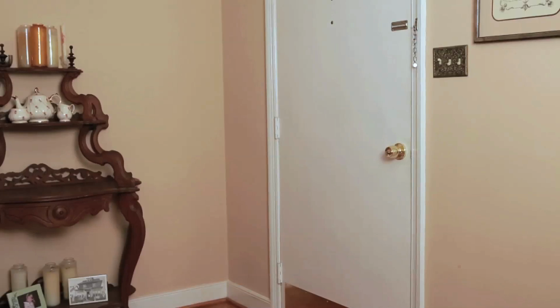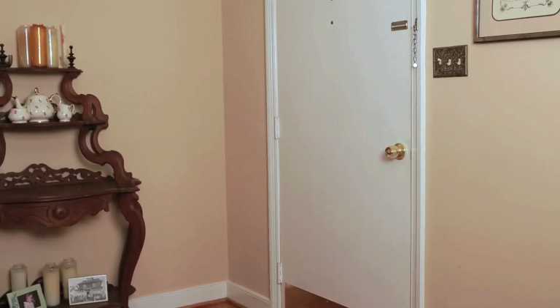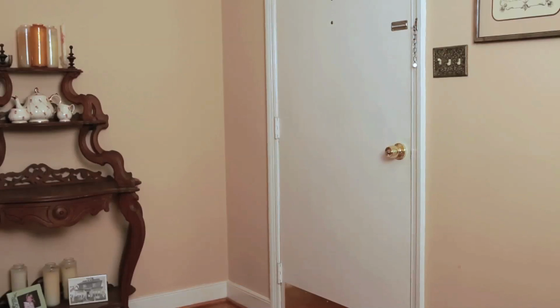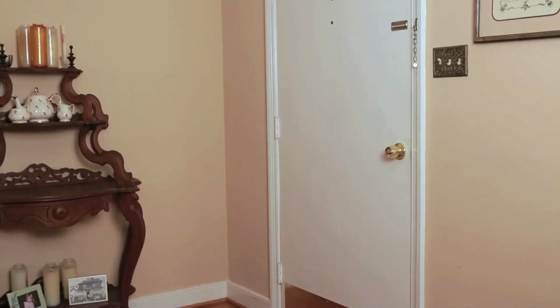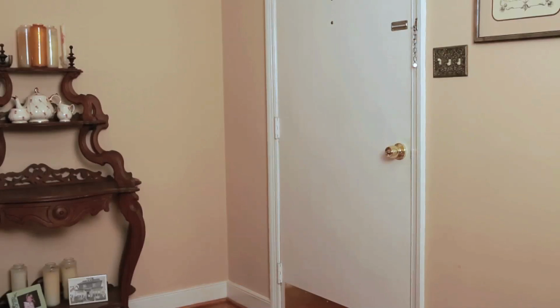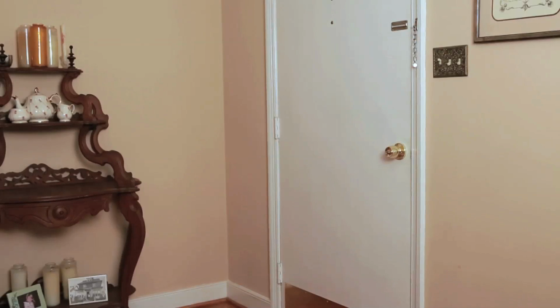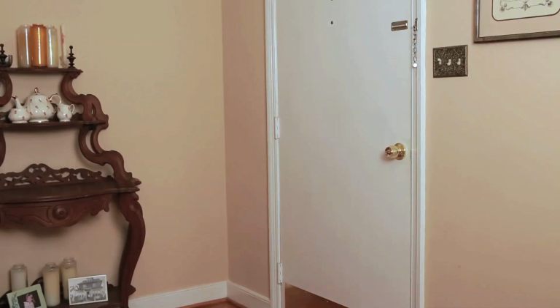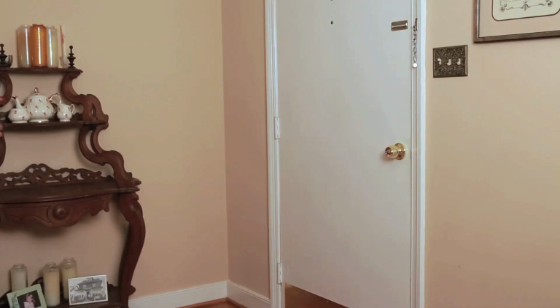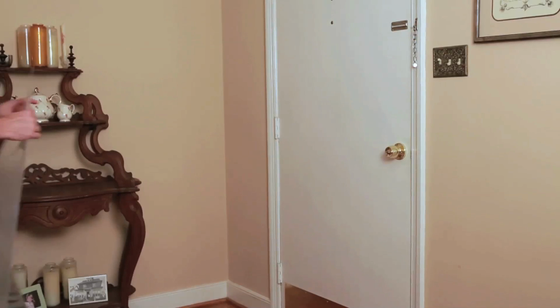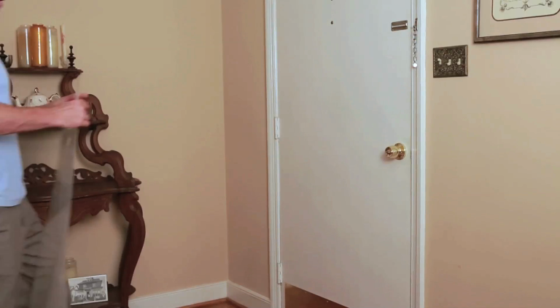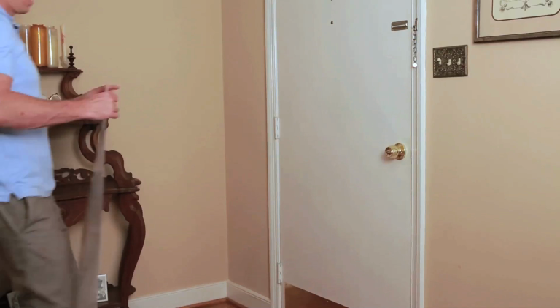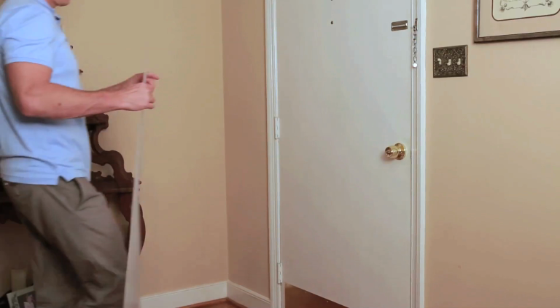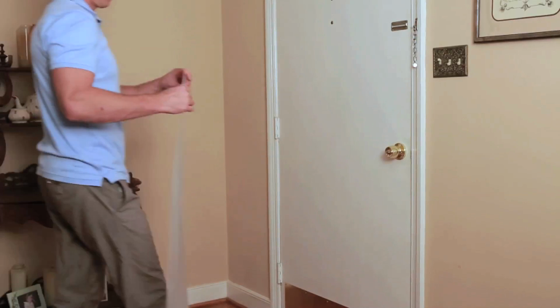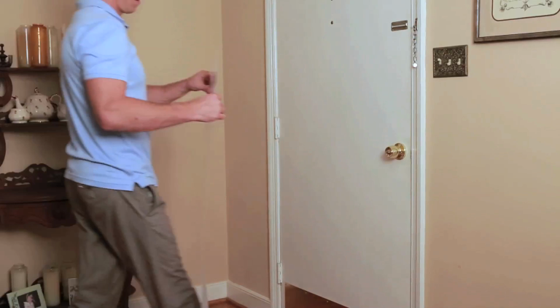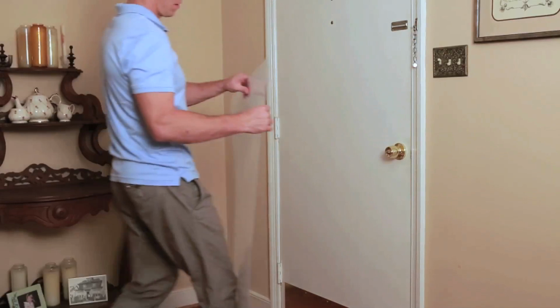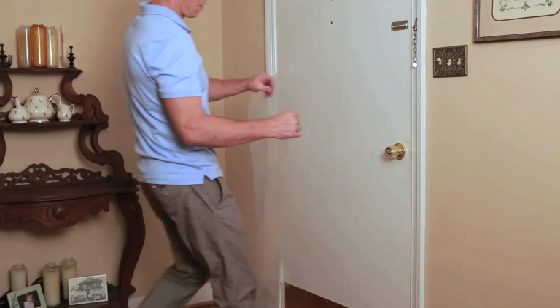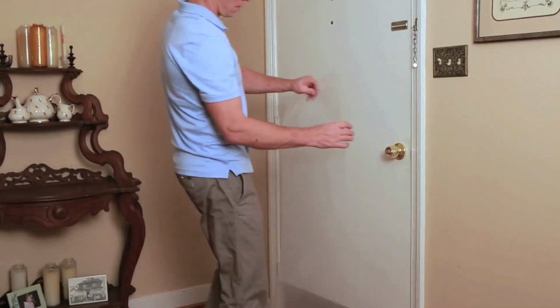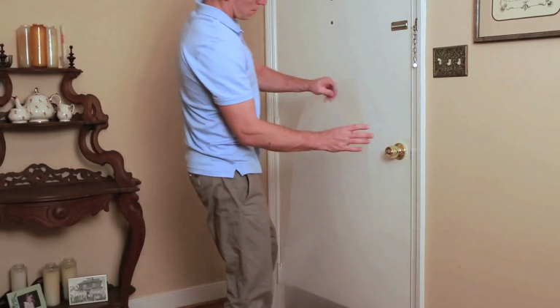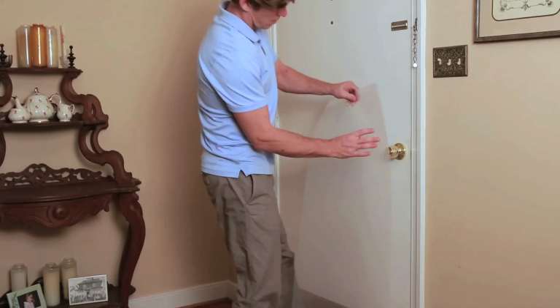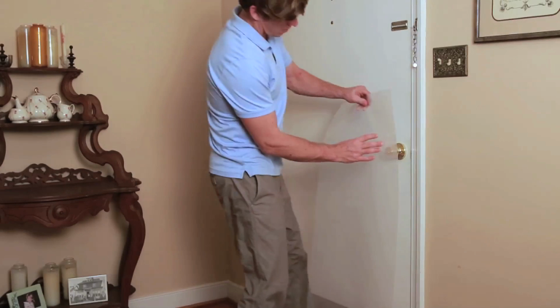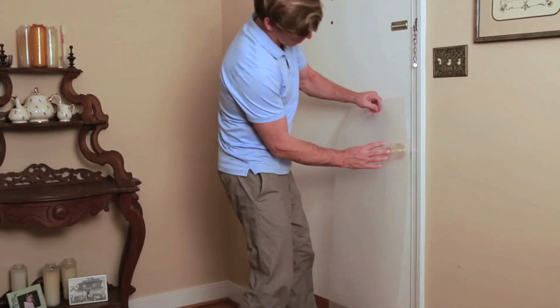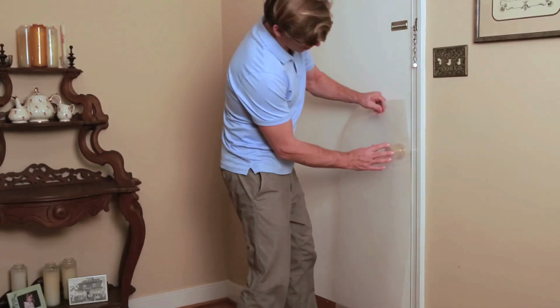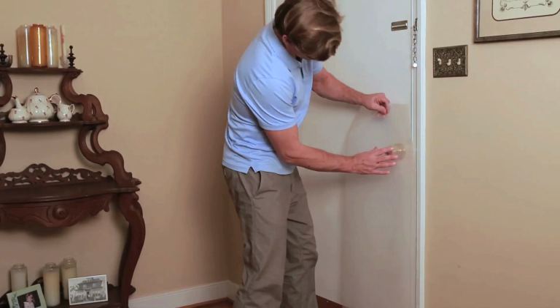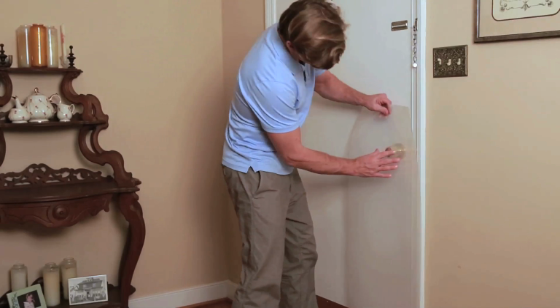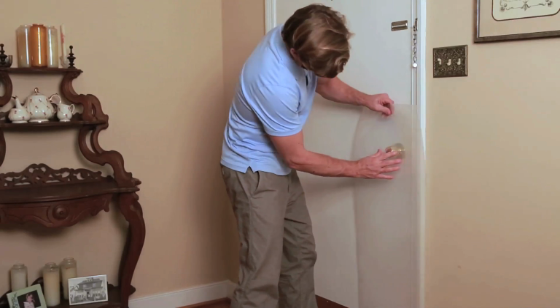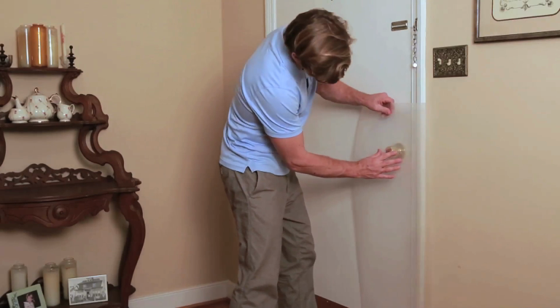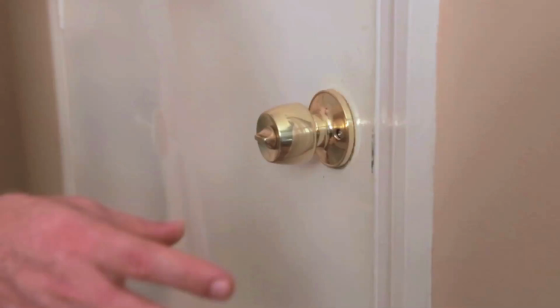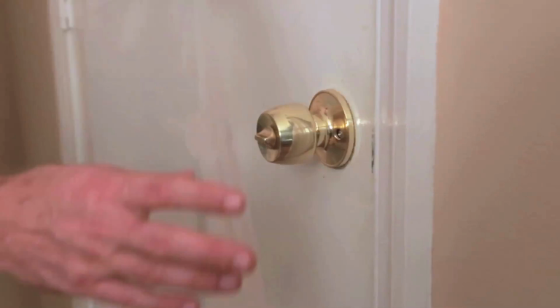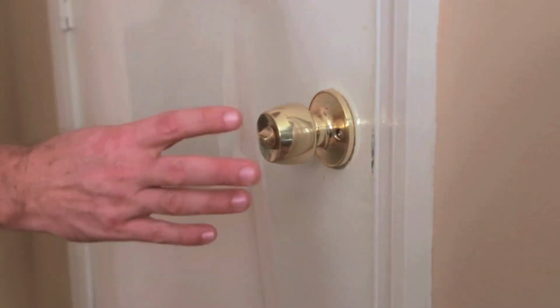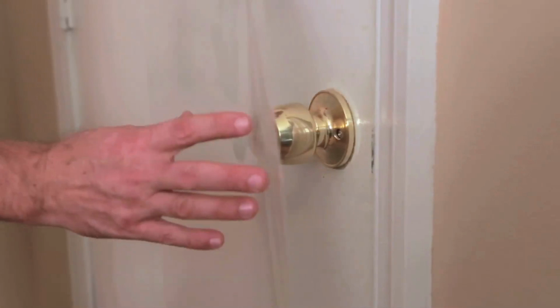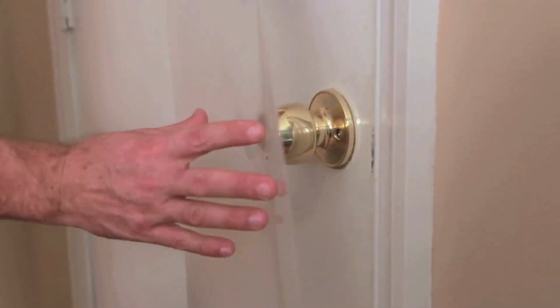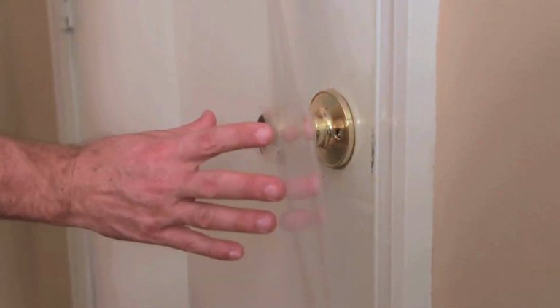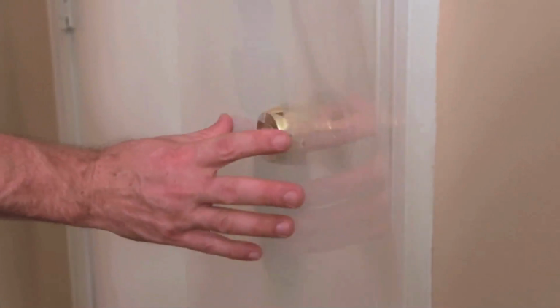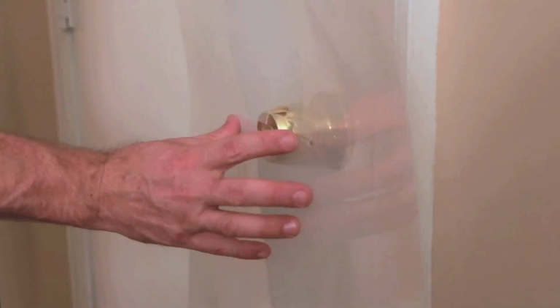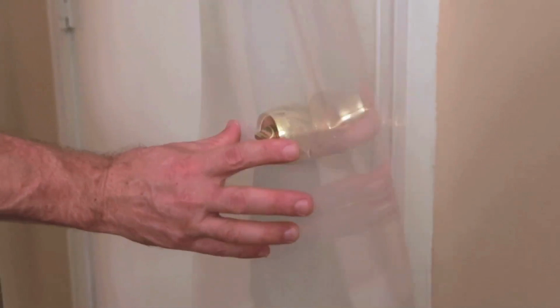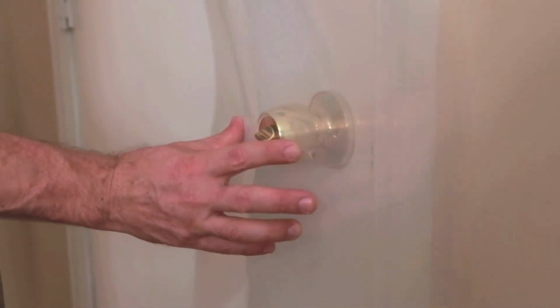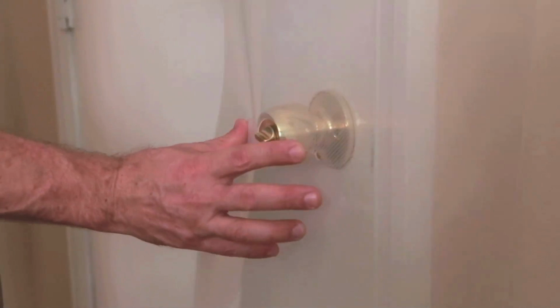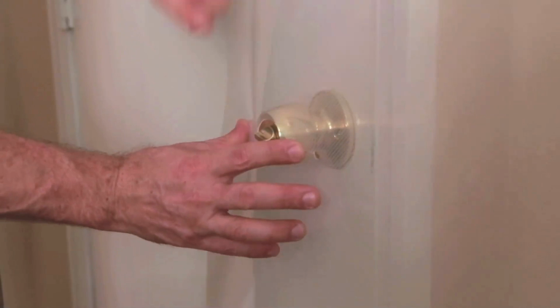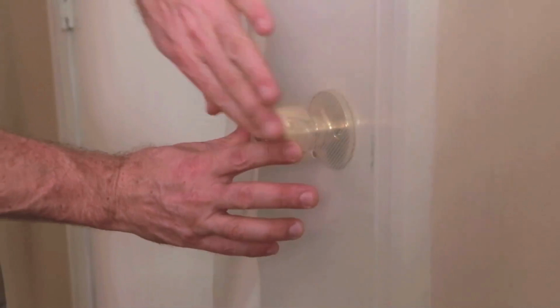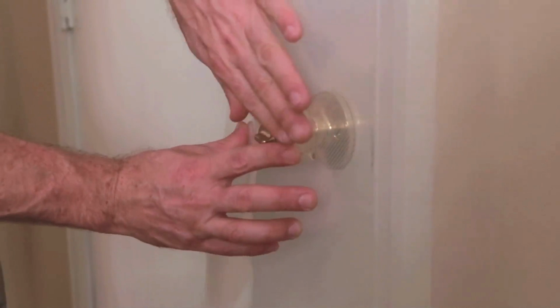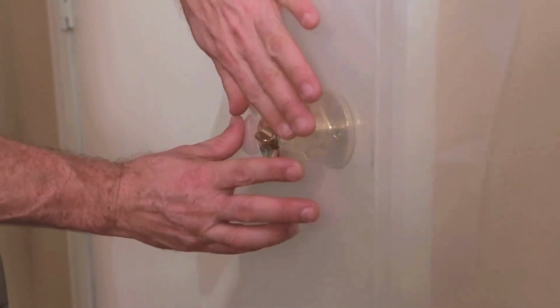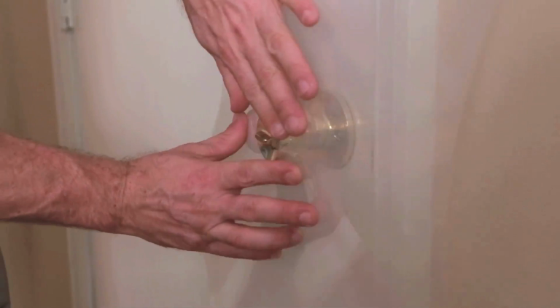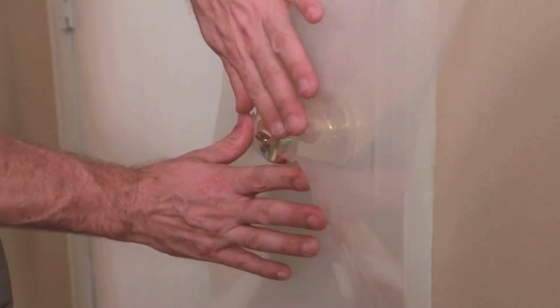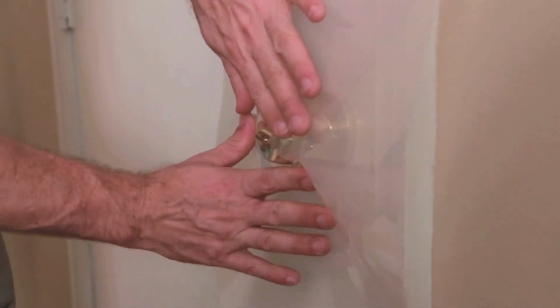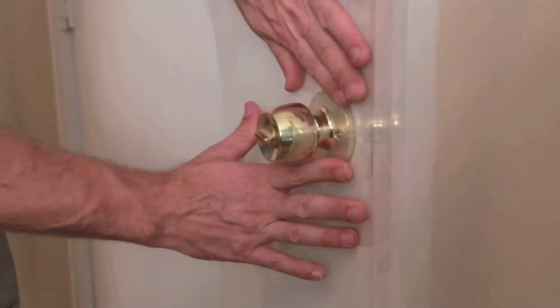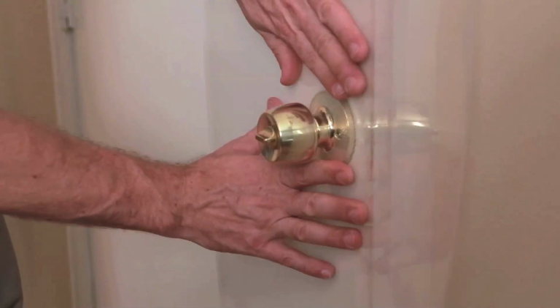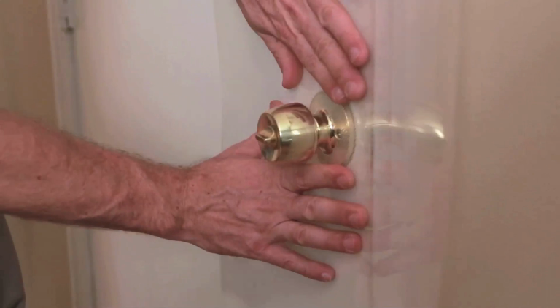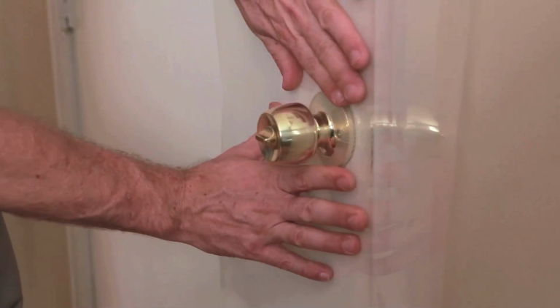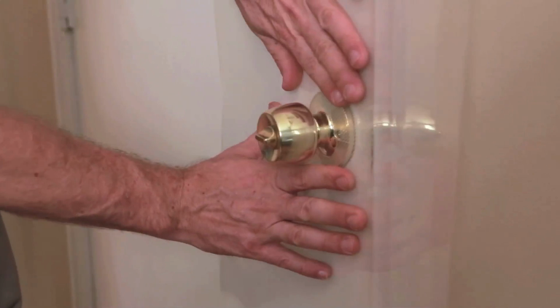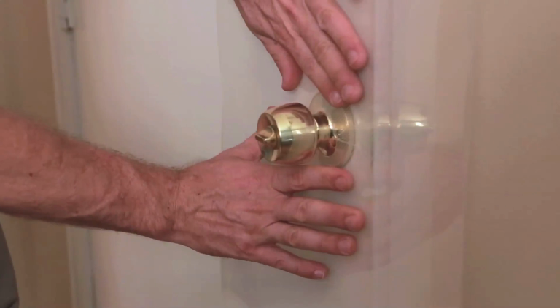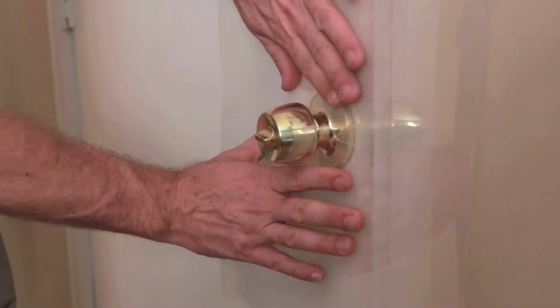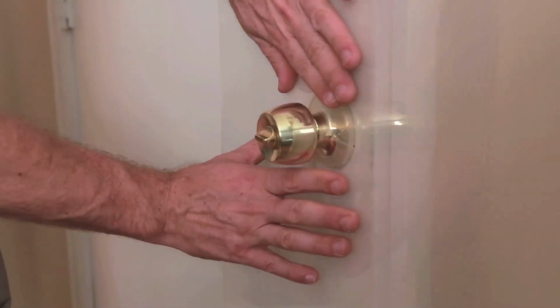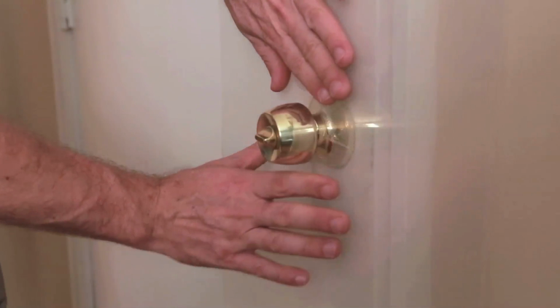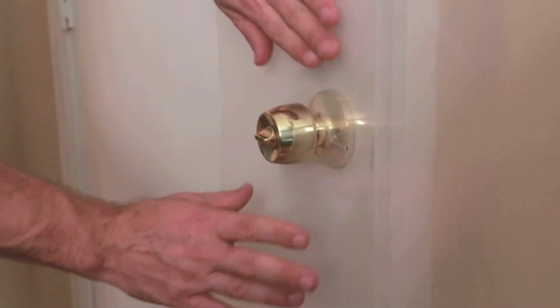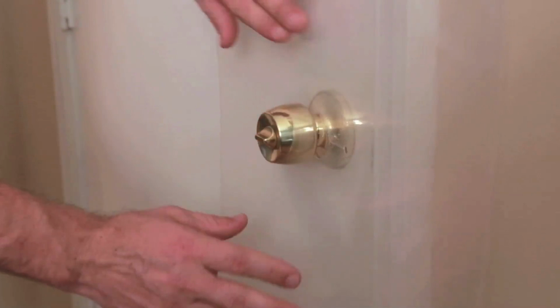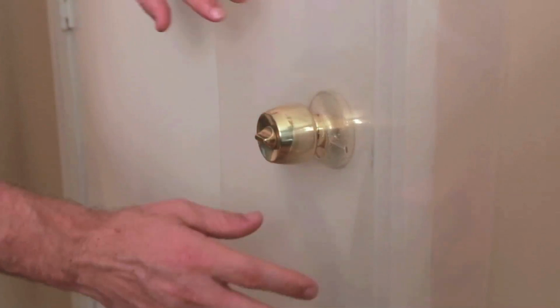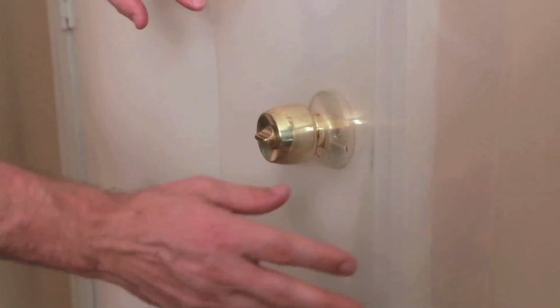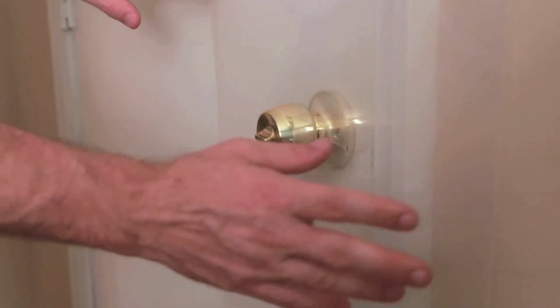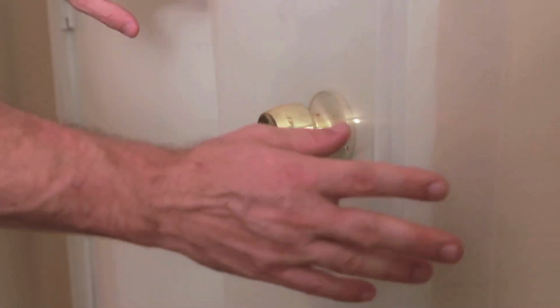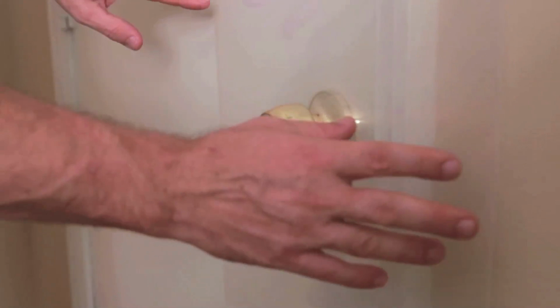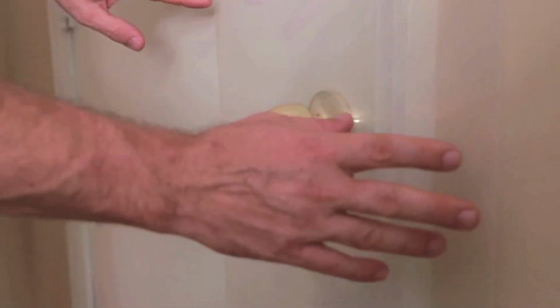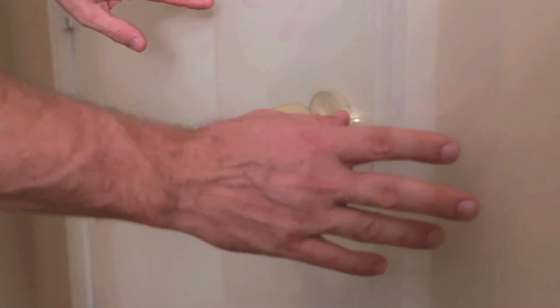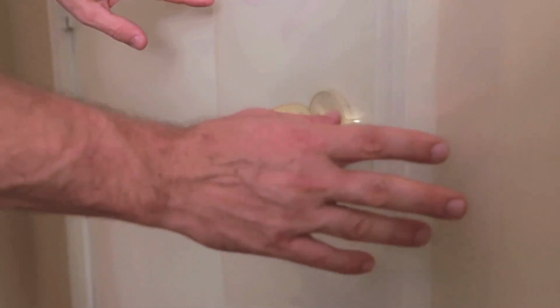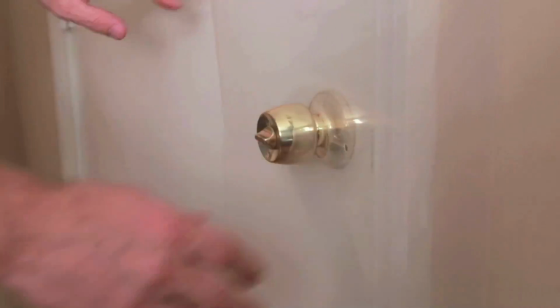Installation is easy. Simply slip the ClawGuard over the door knob and affix with the optional Velcro tab at the bottom.